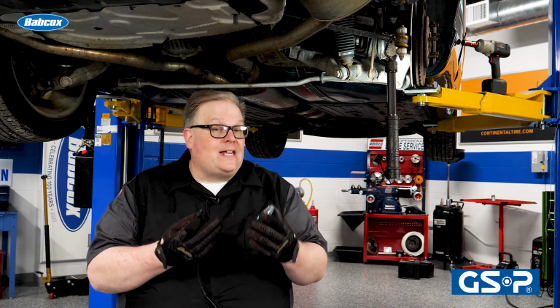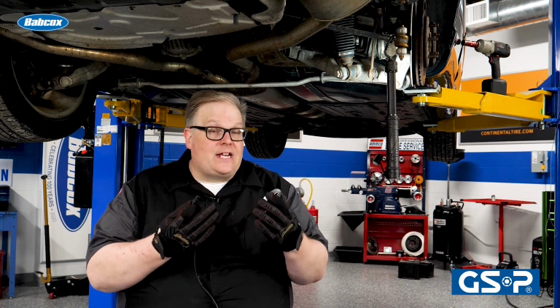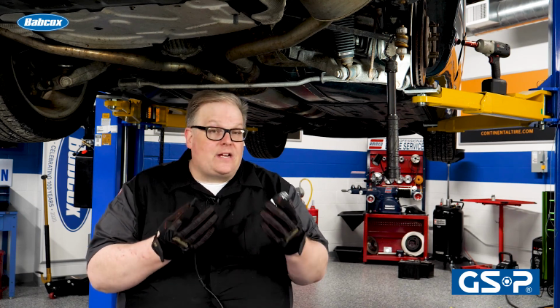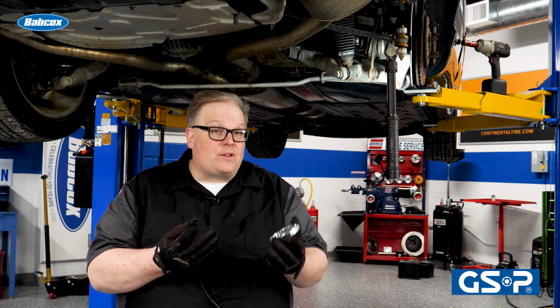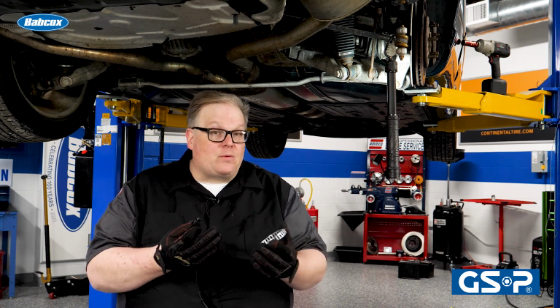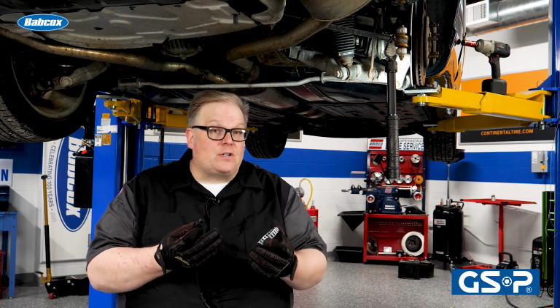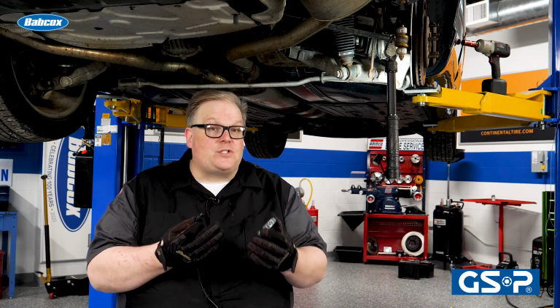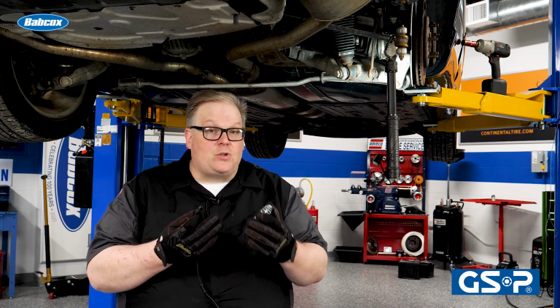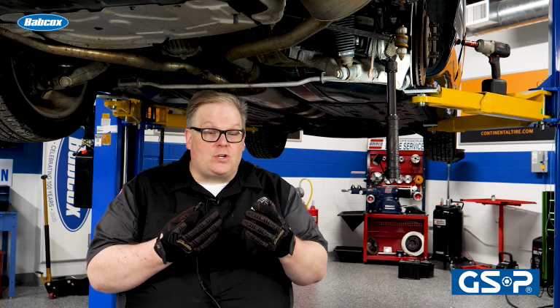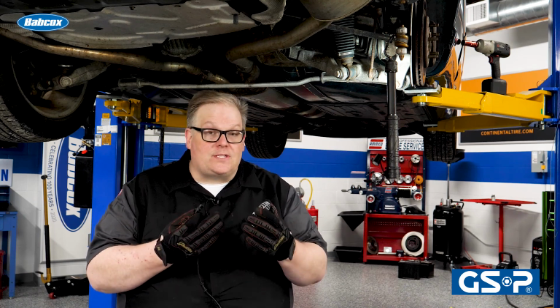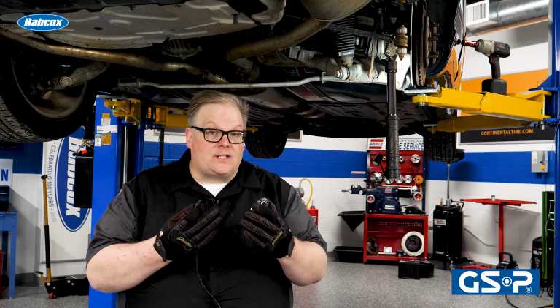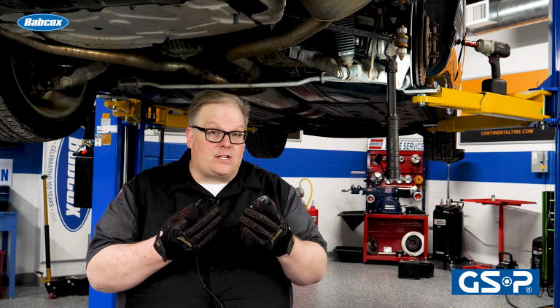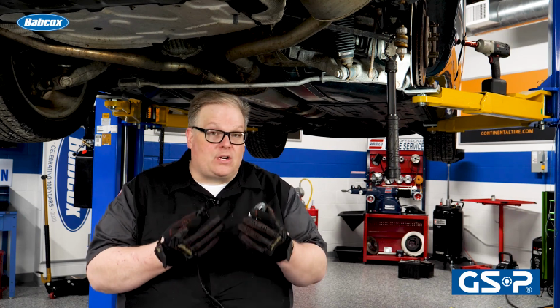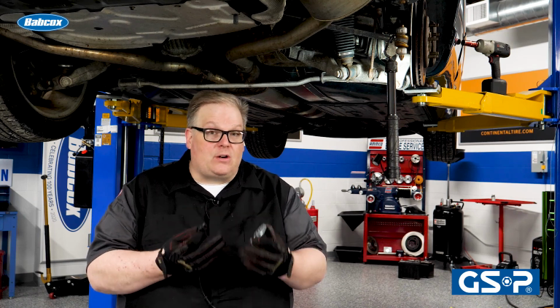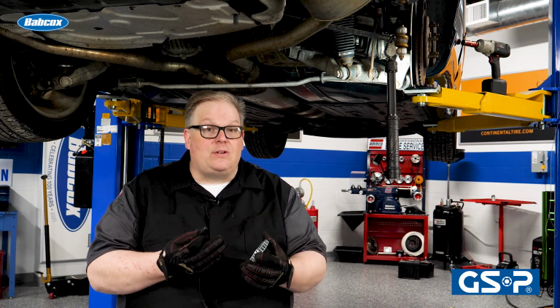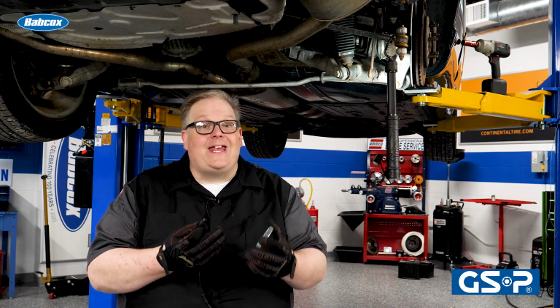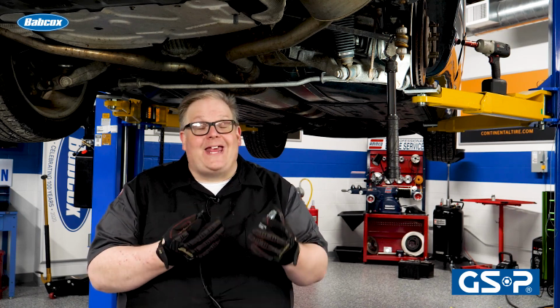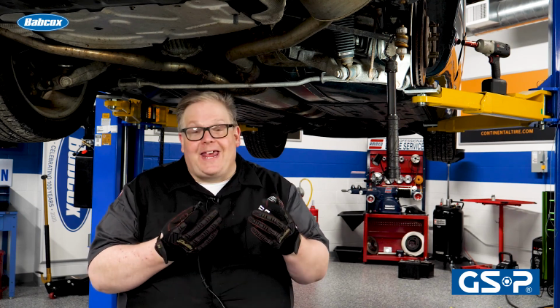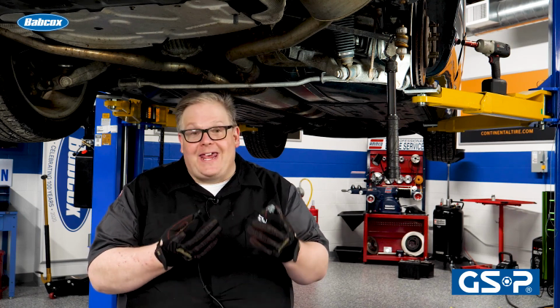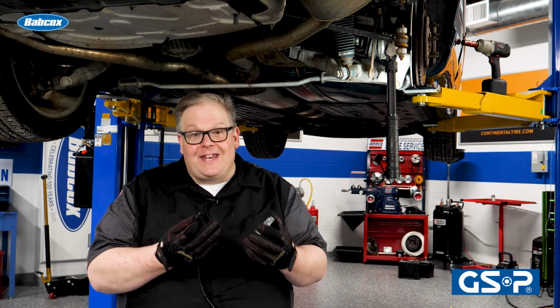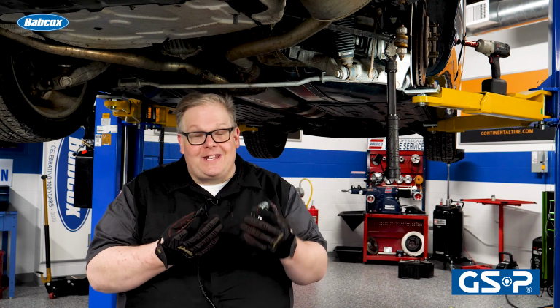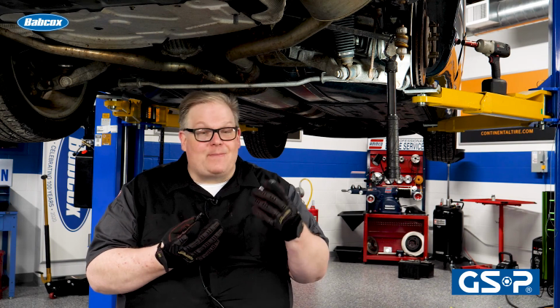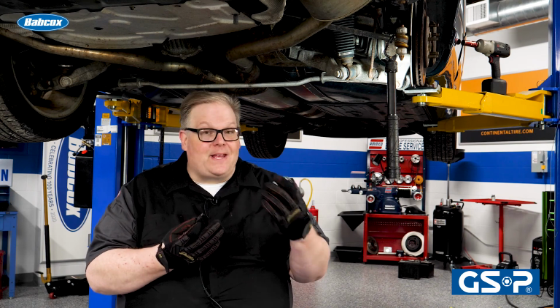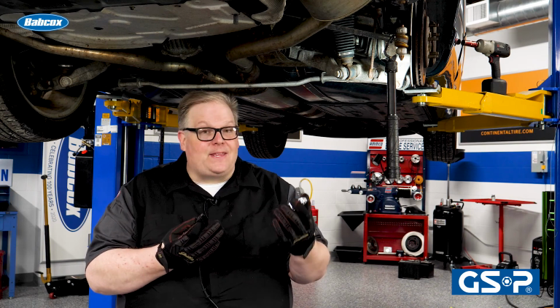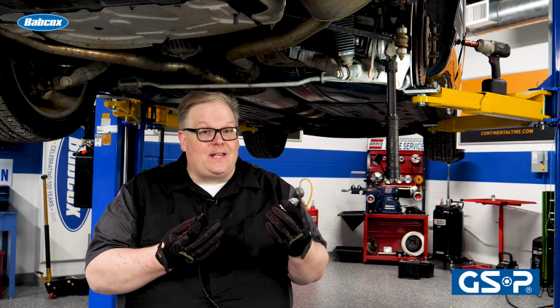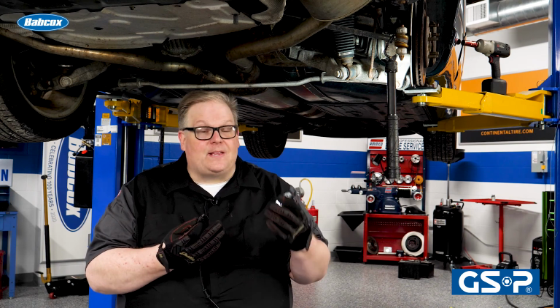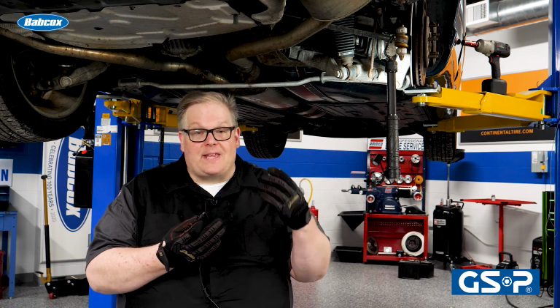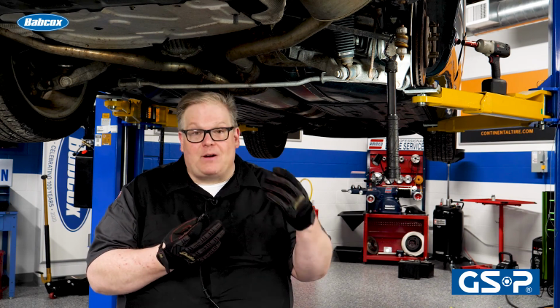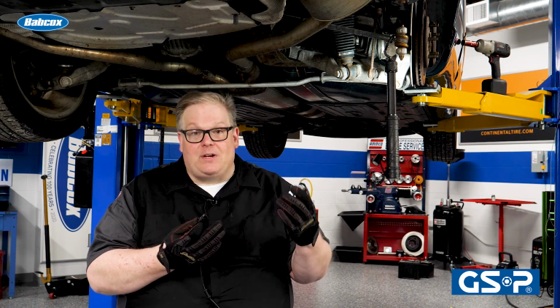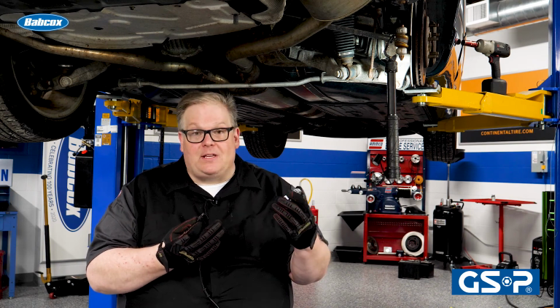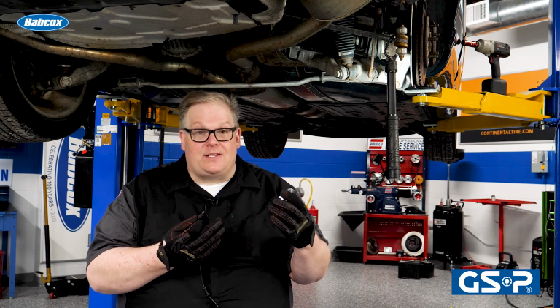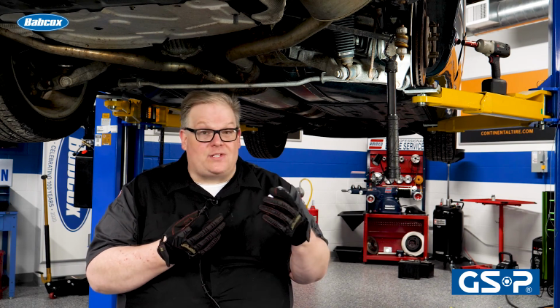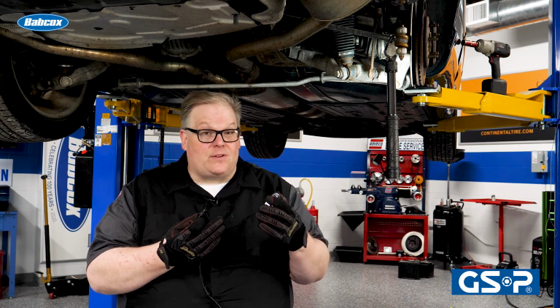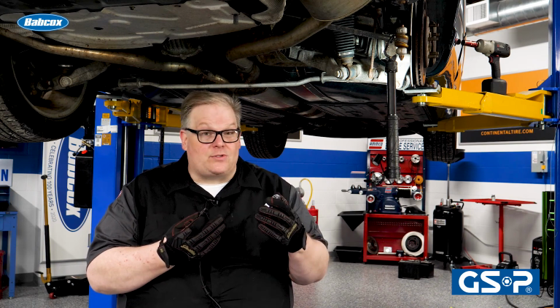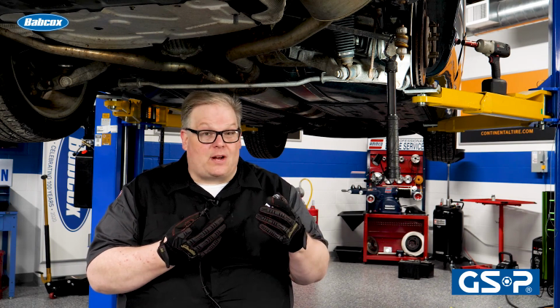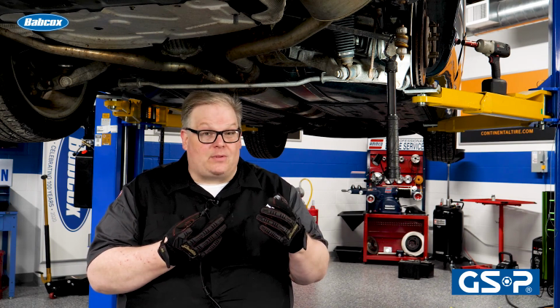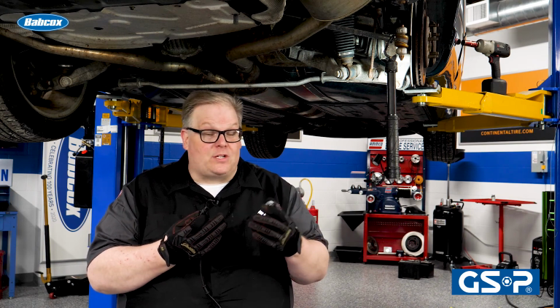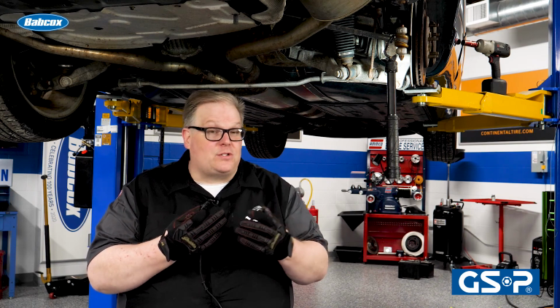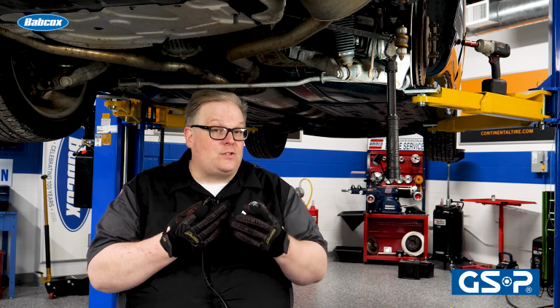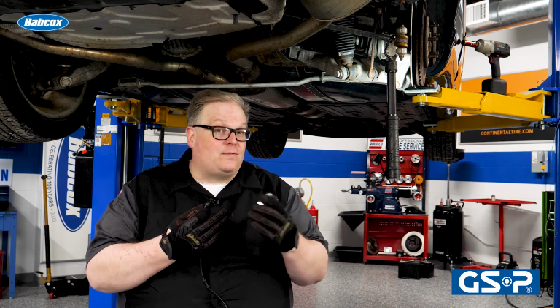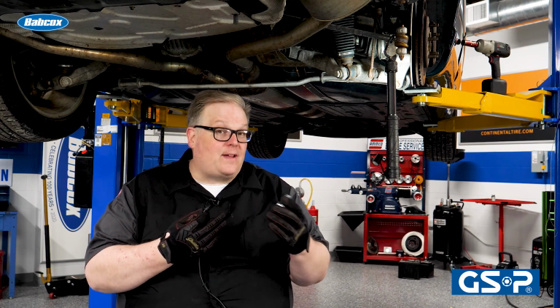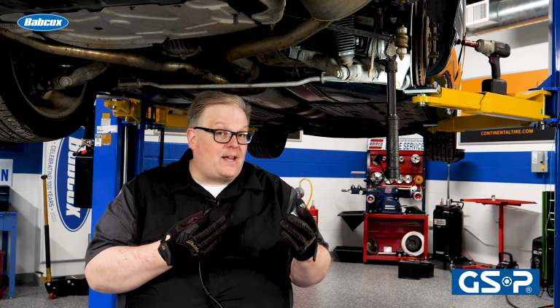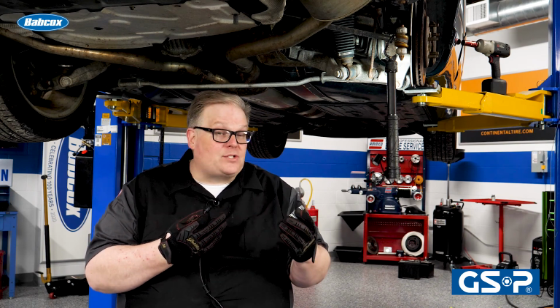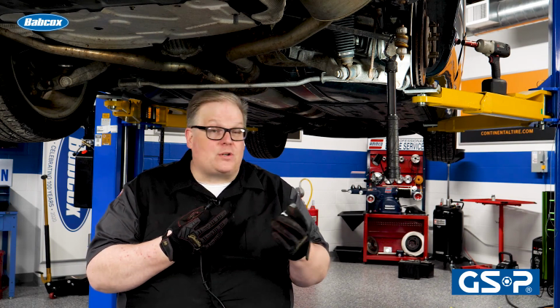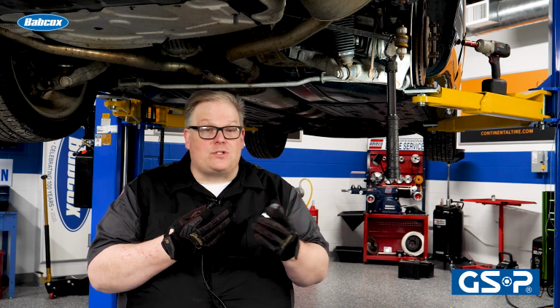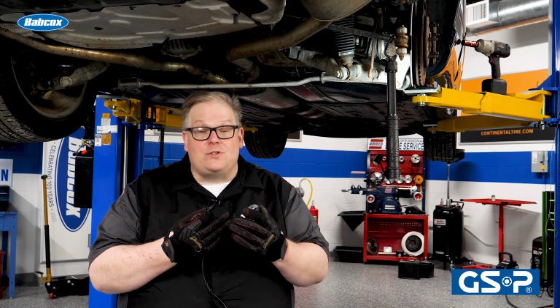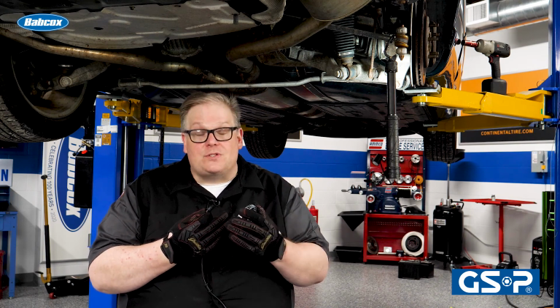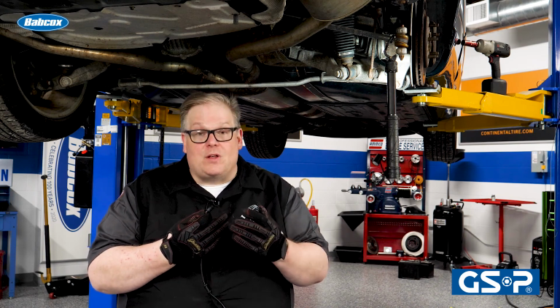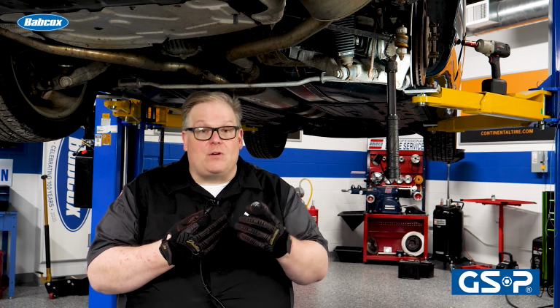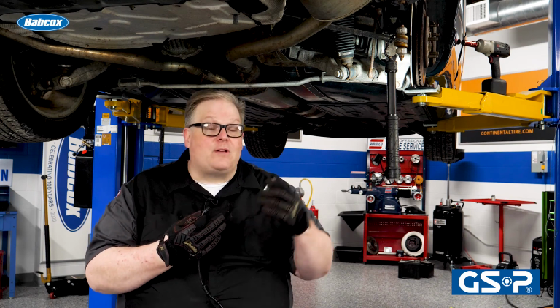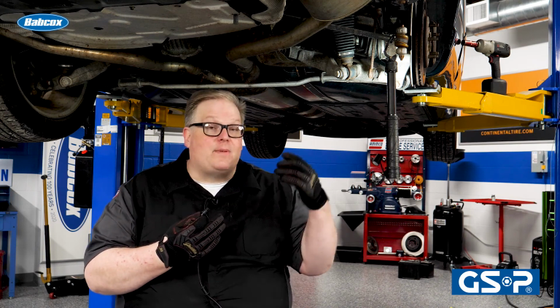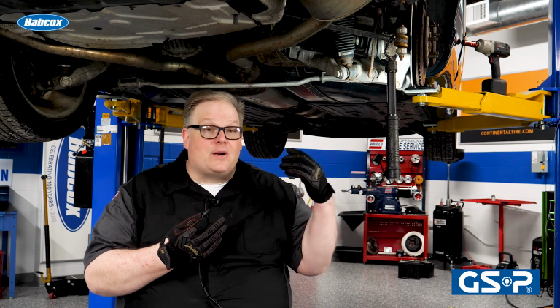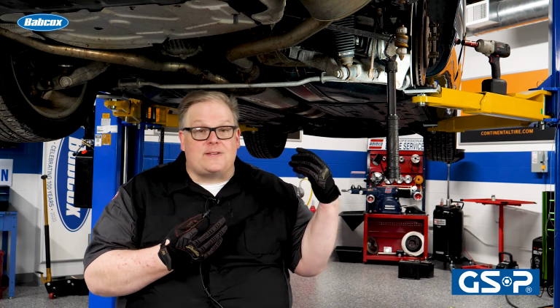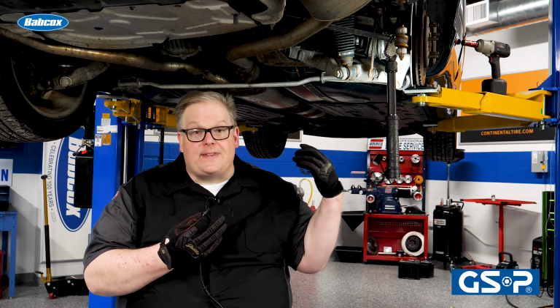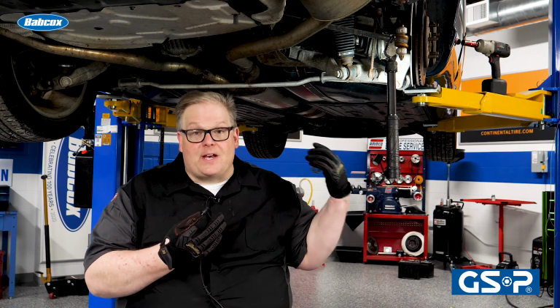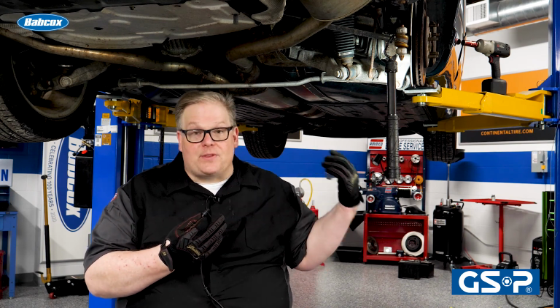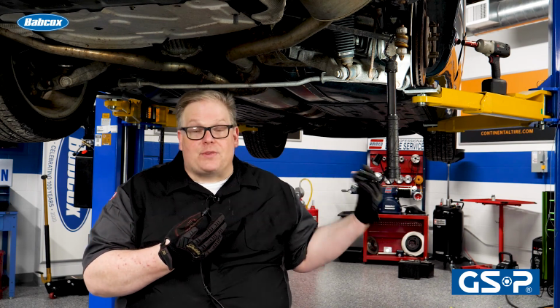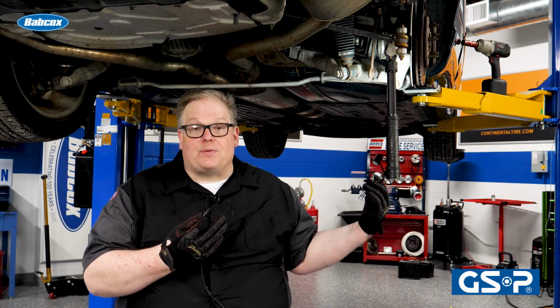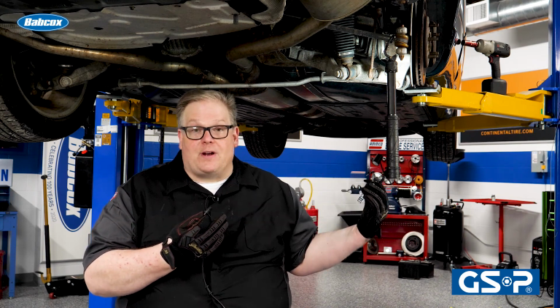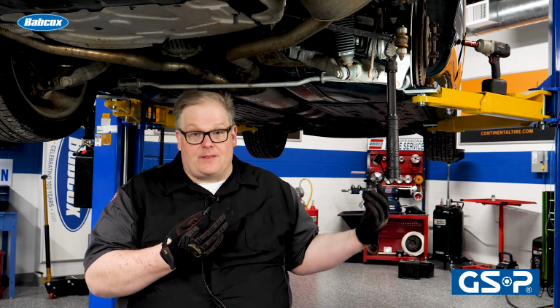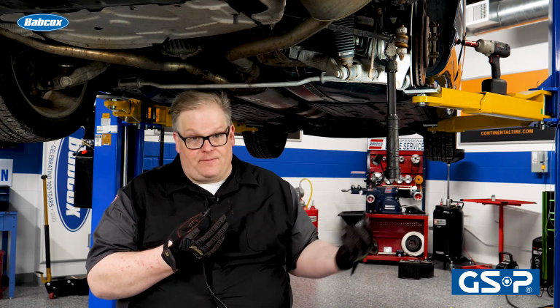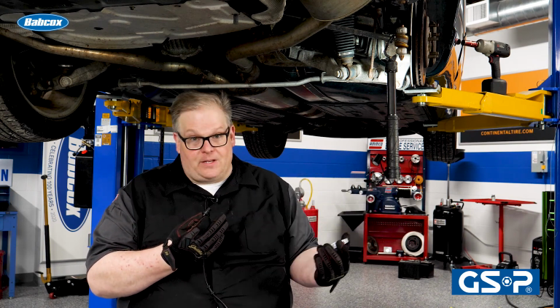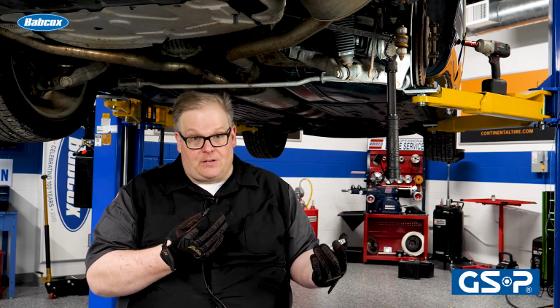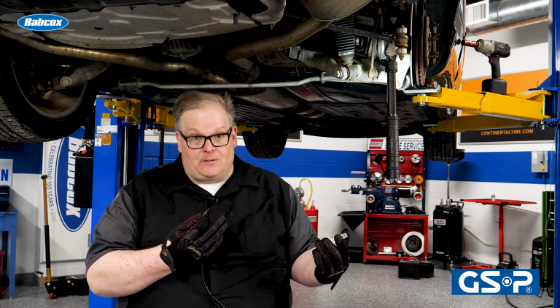In other words, you could set a code and it may think that that wheel is either traveling too fast or too slow compared to the other three on the vehicle.